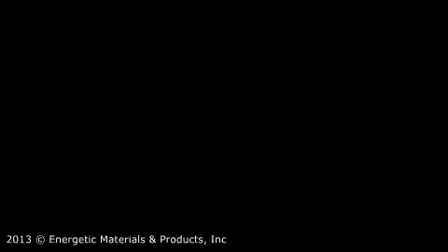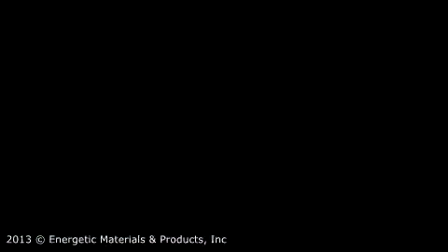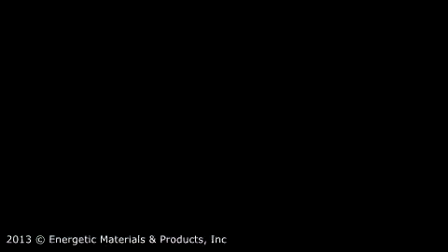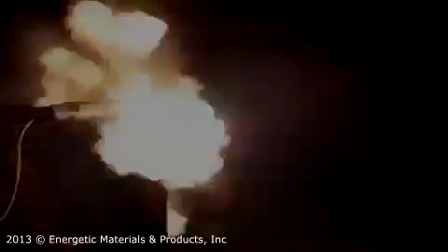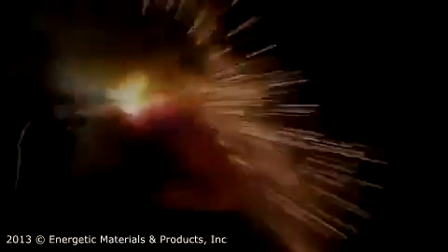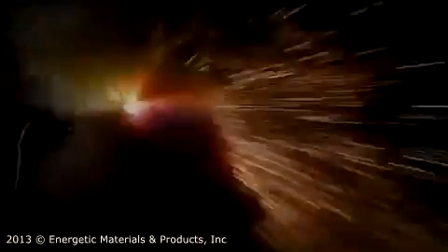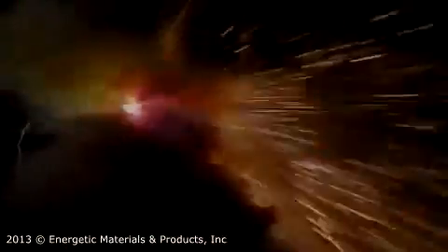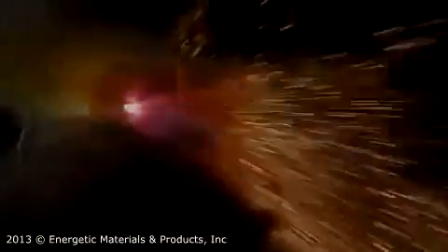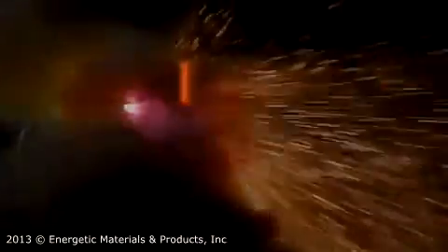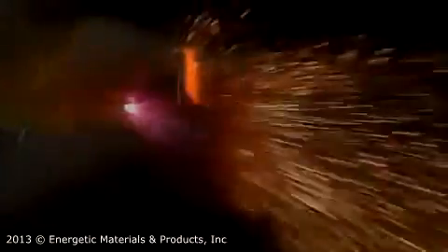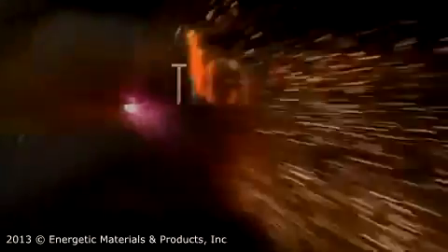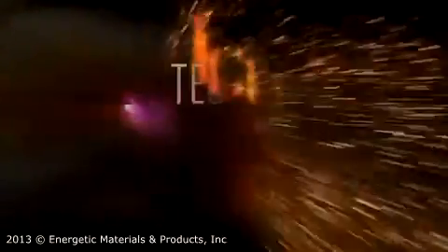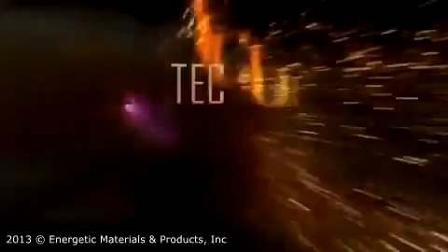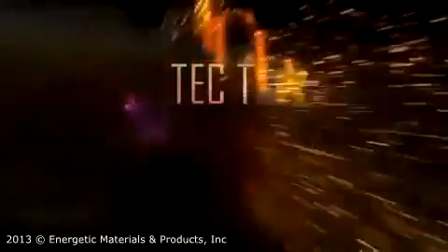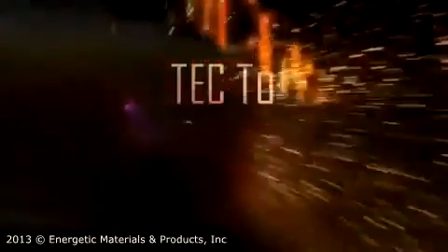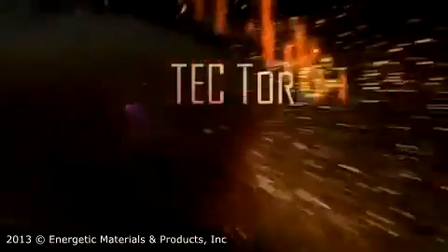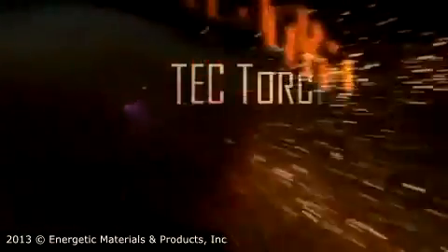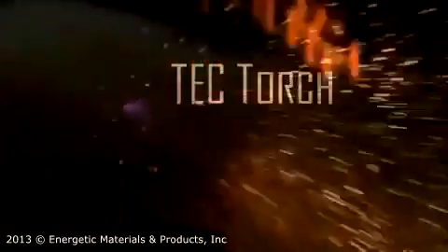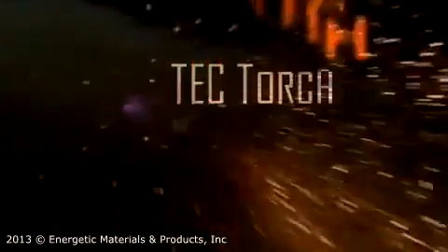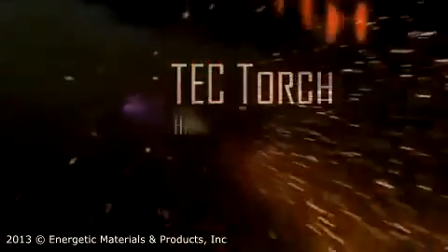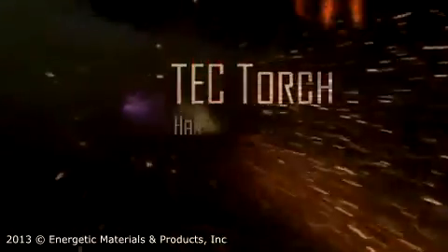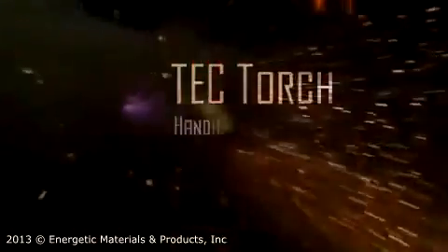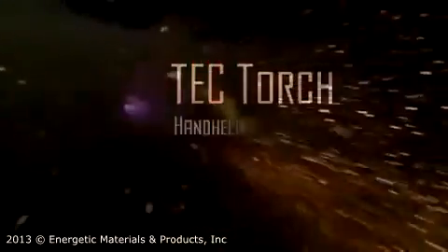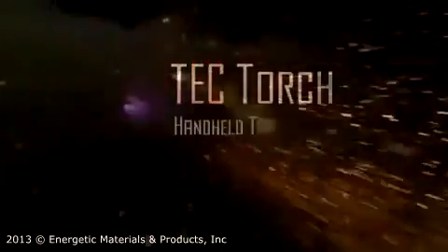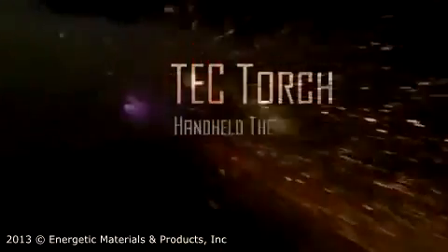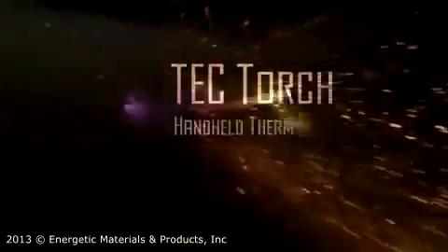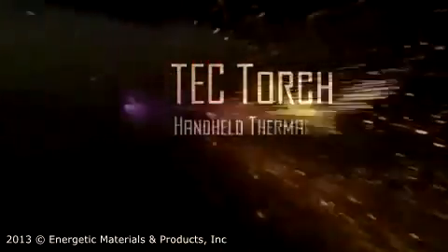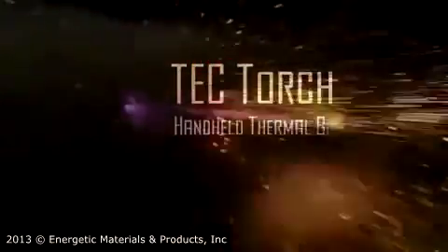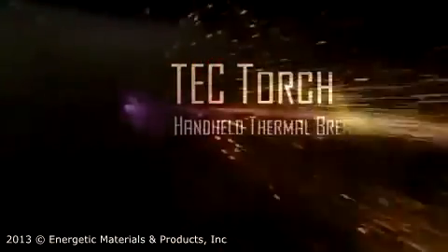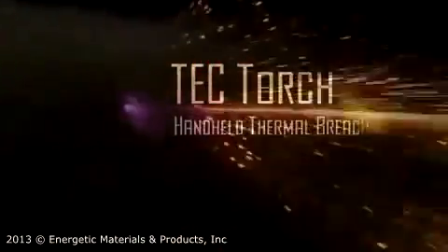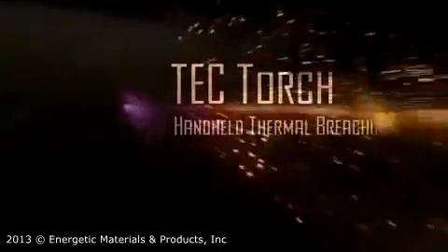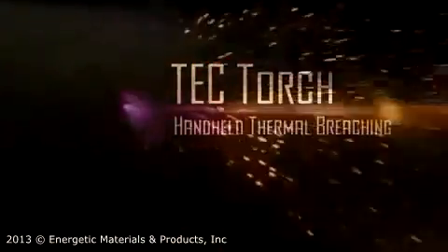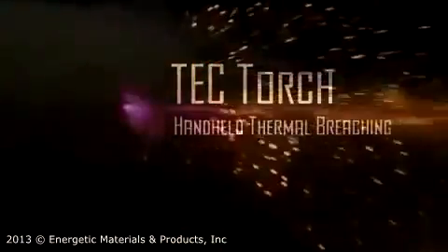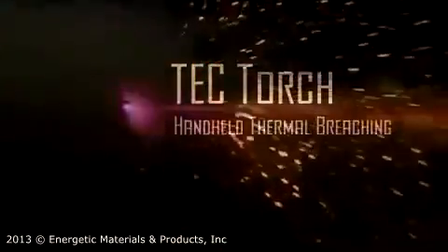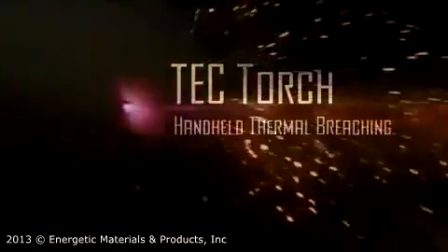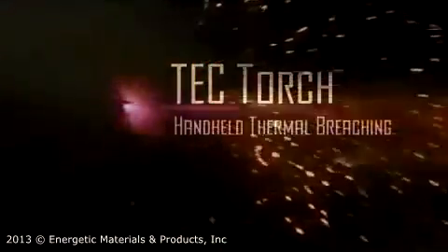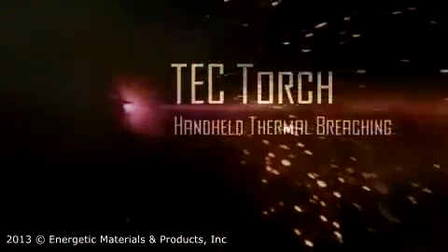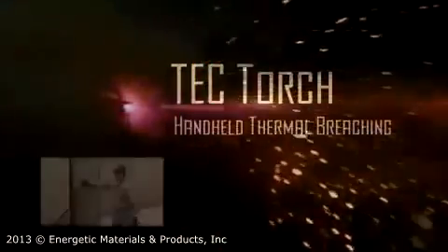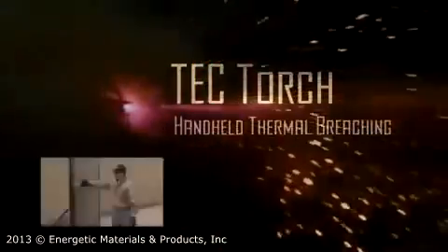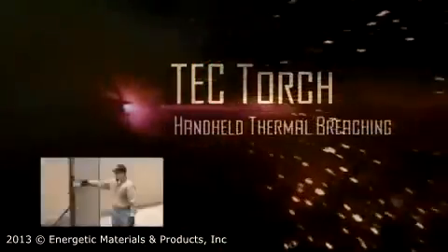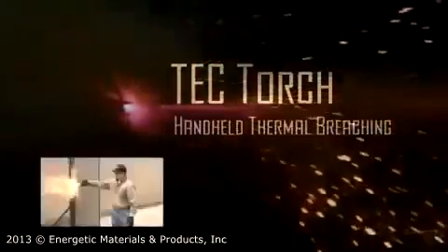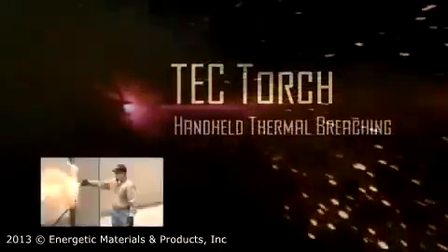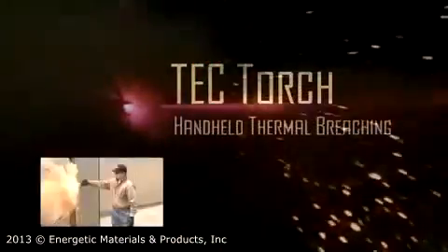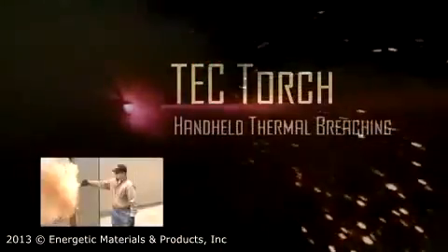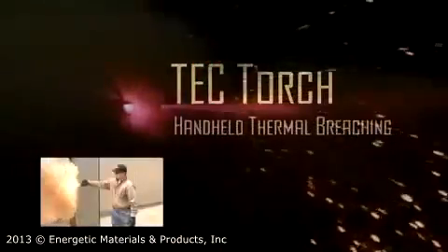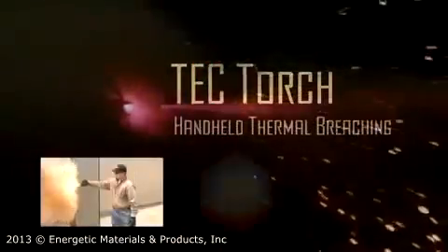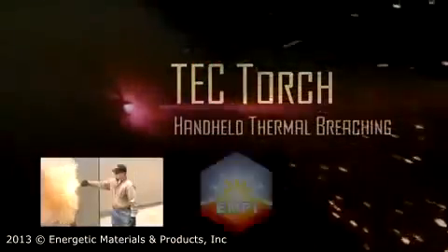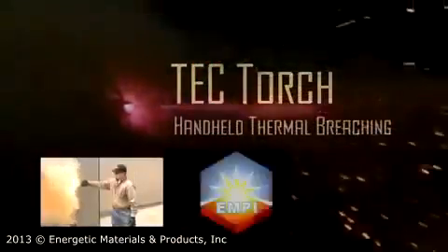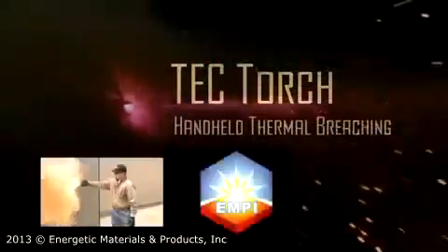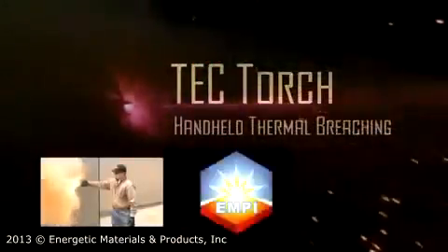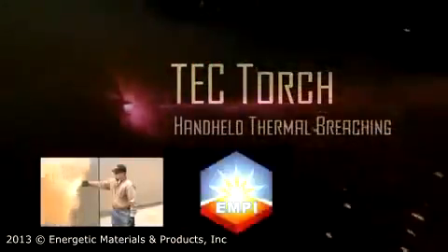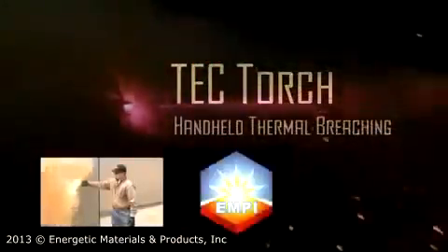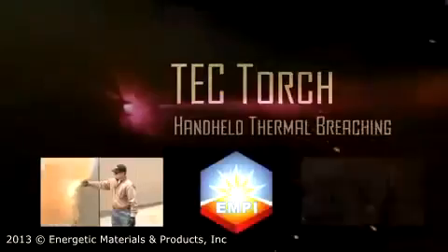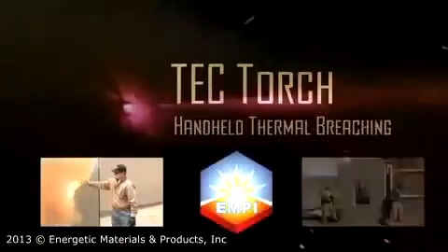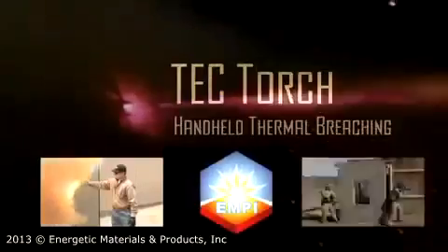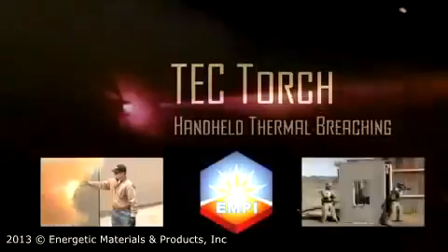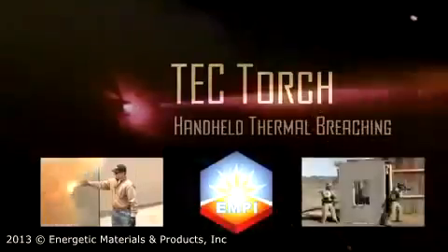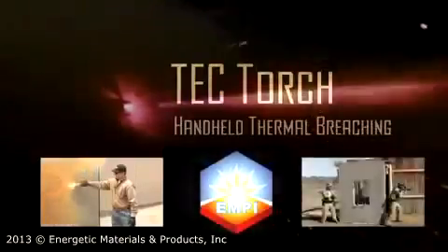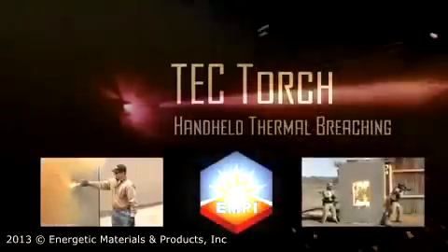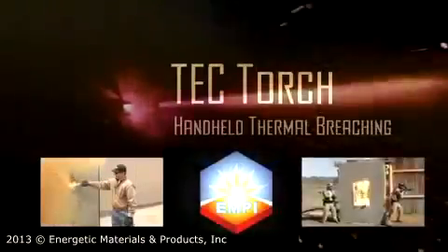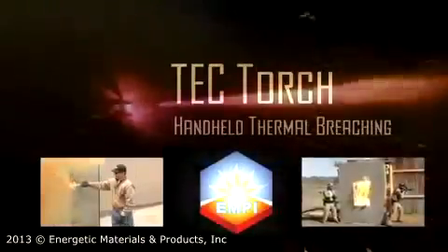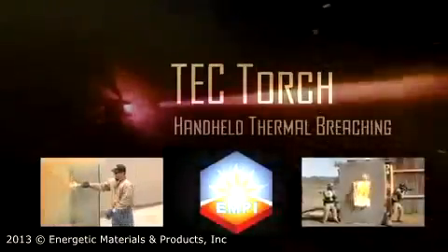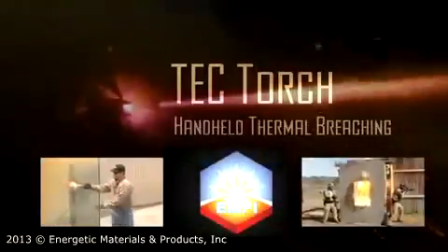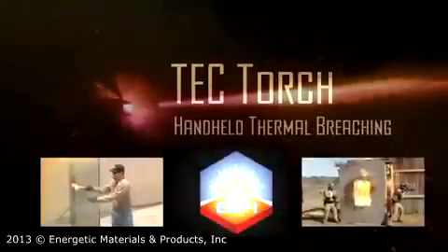This is the Tech Torch Thermal Breaching Tool. The Tech Torch is engineered to be lightweight, portable, hand-held, and rugged.